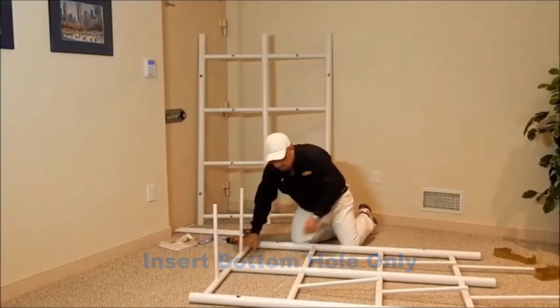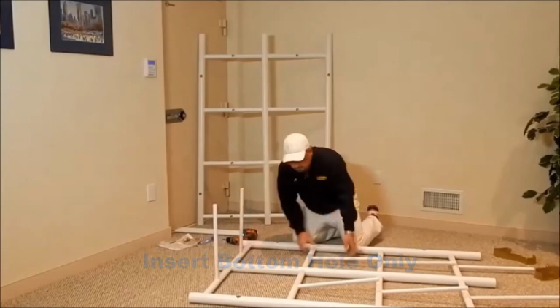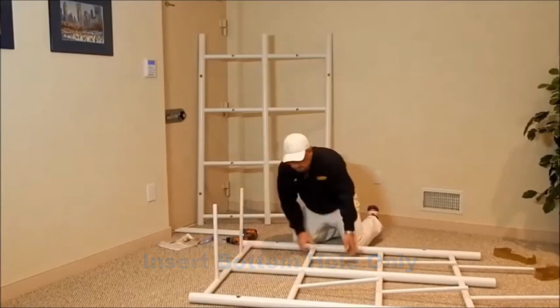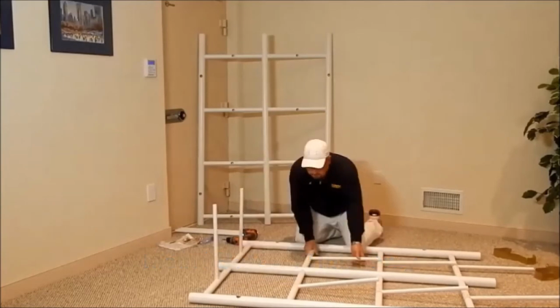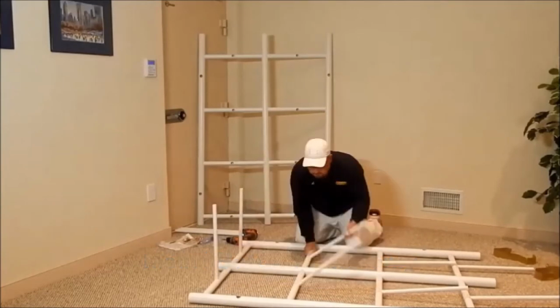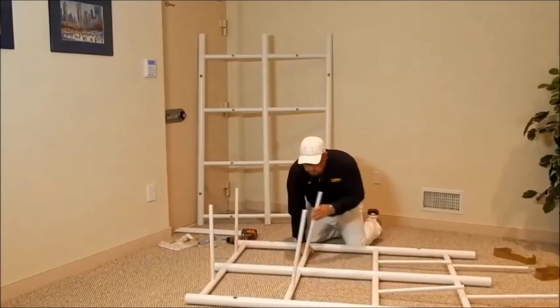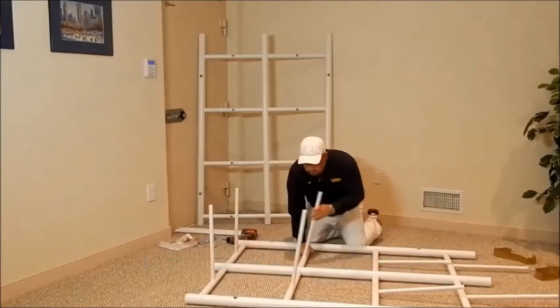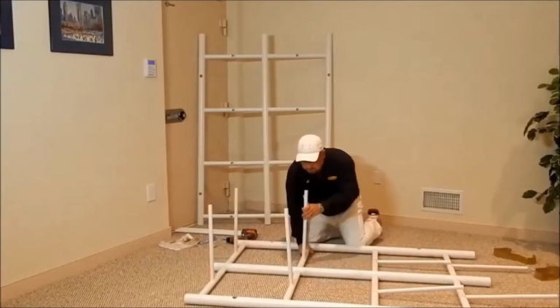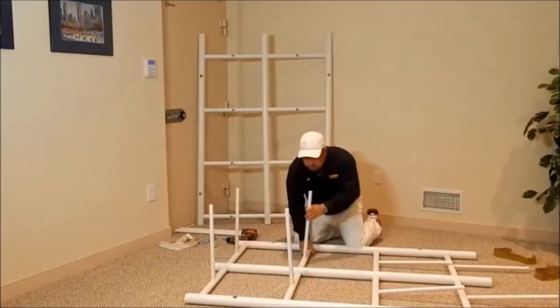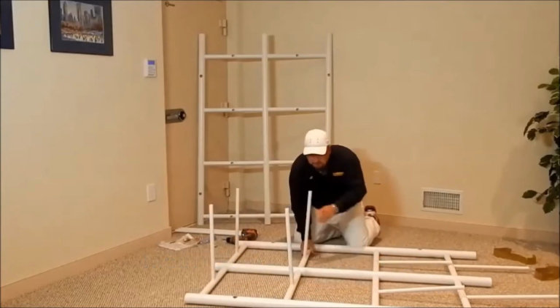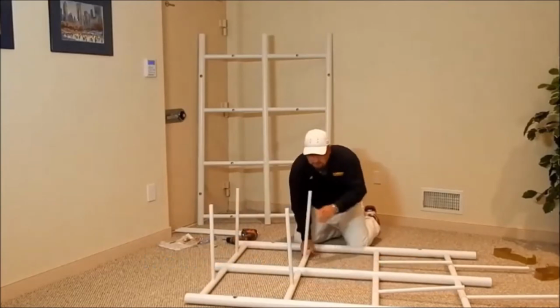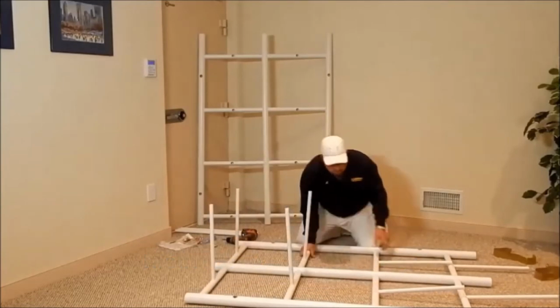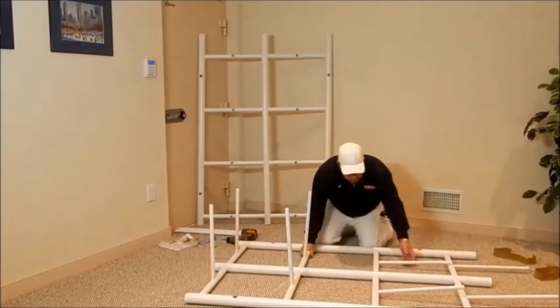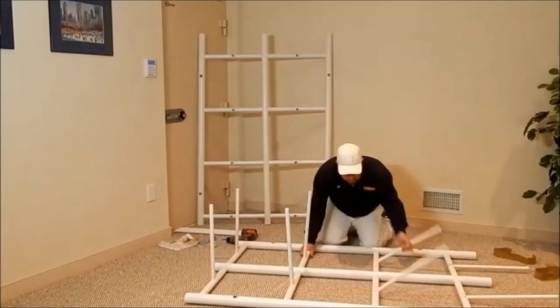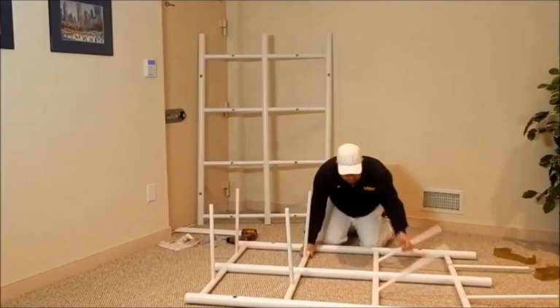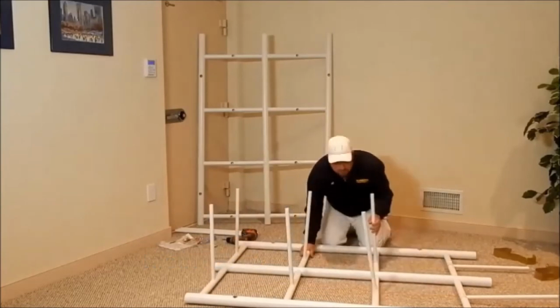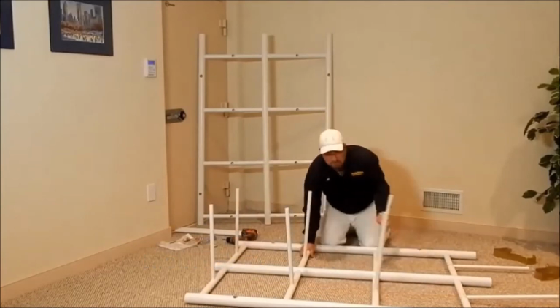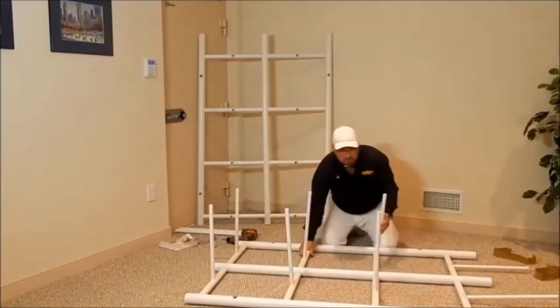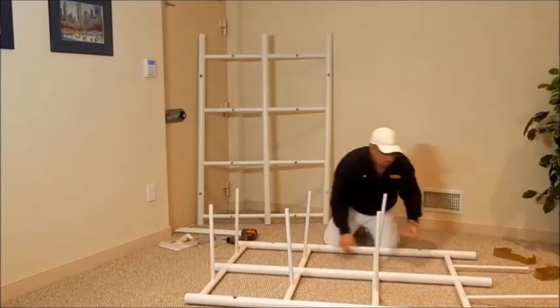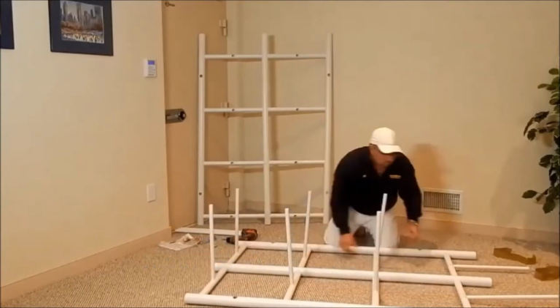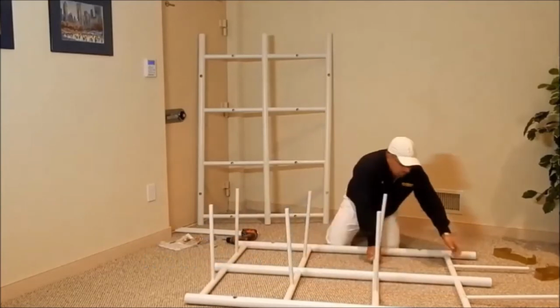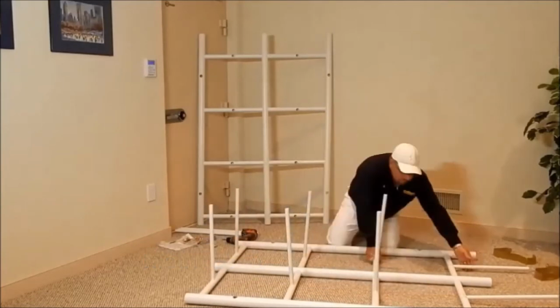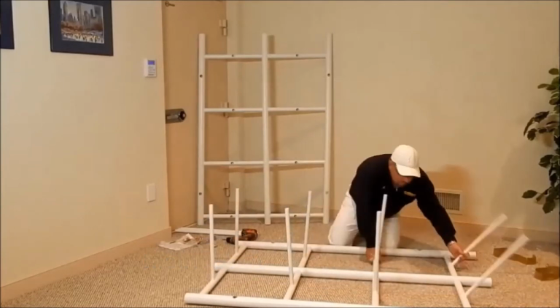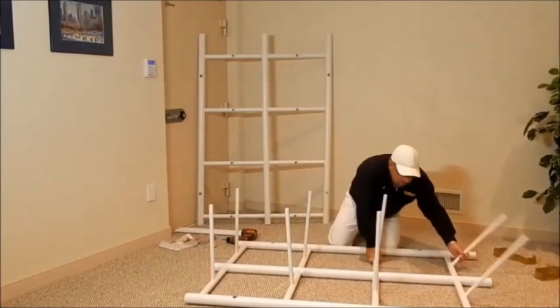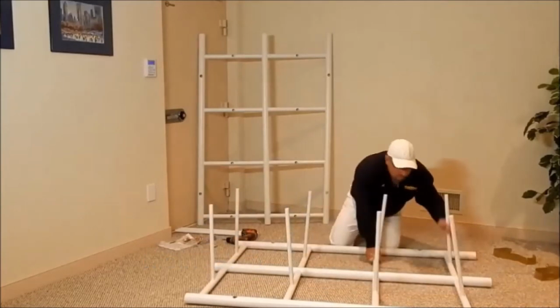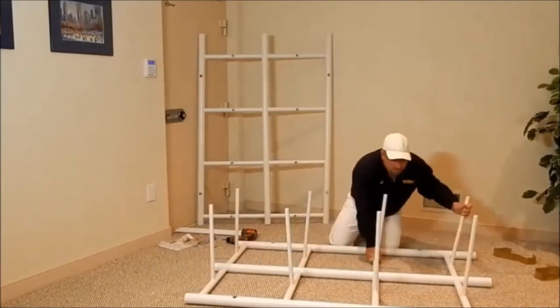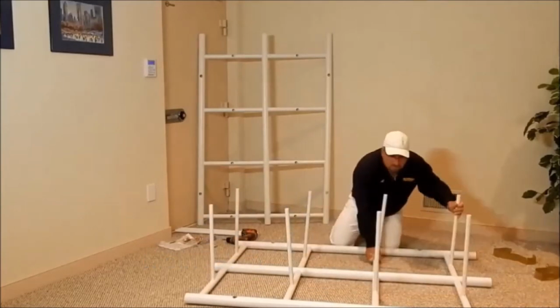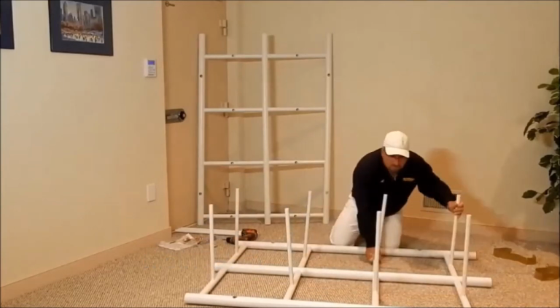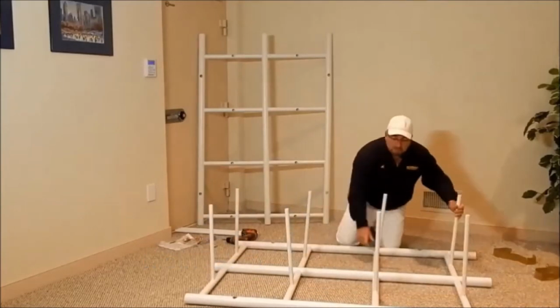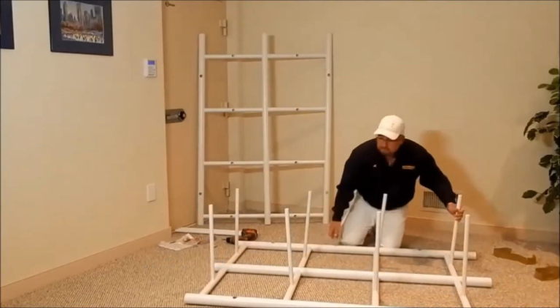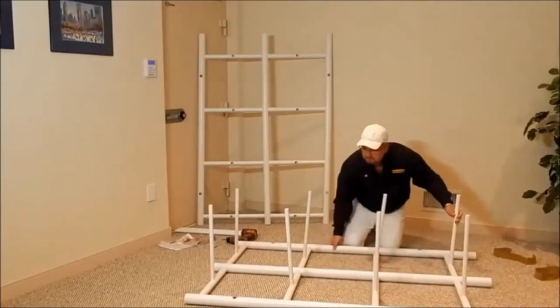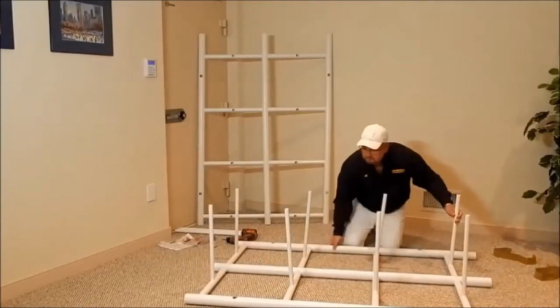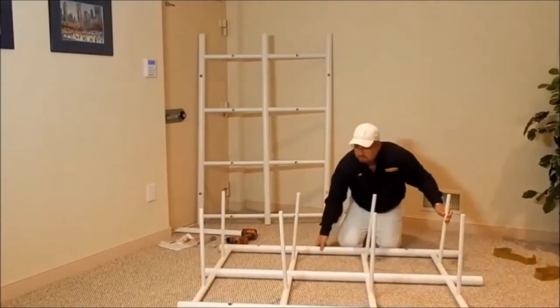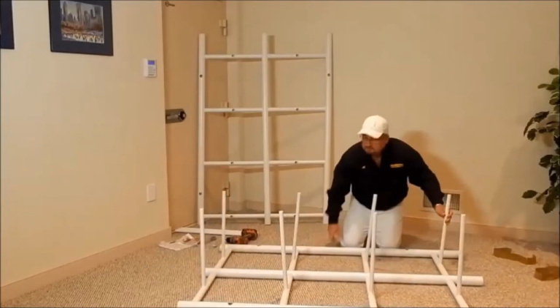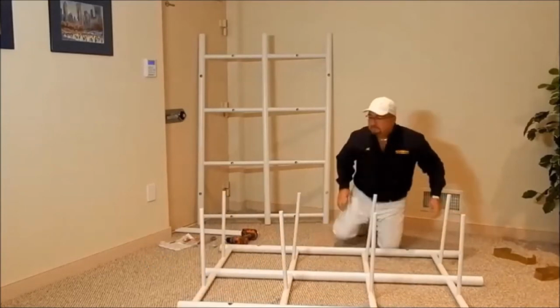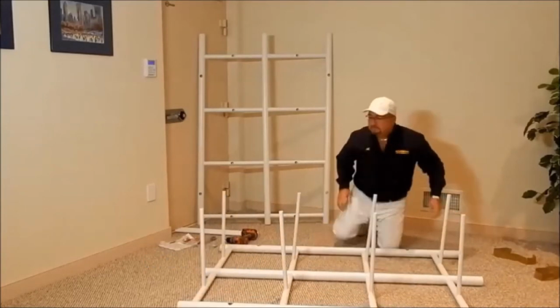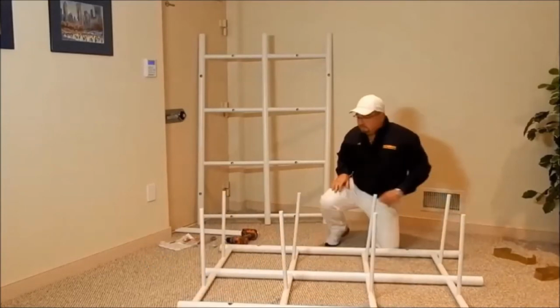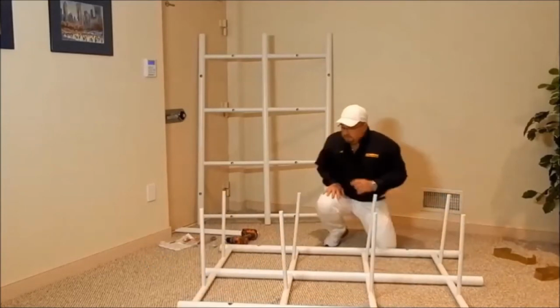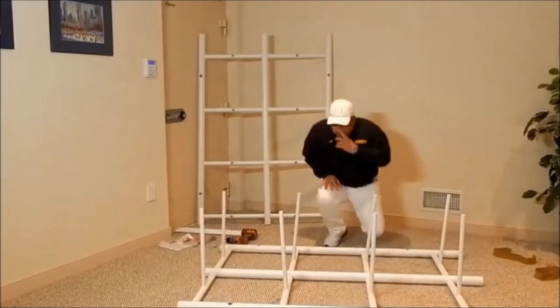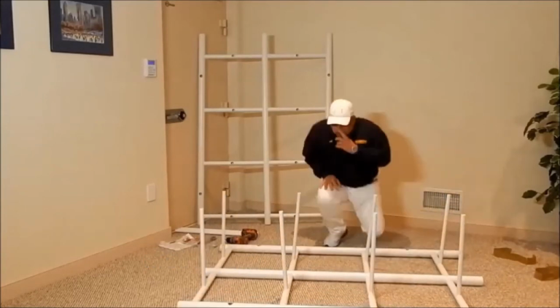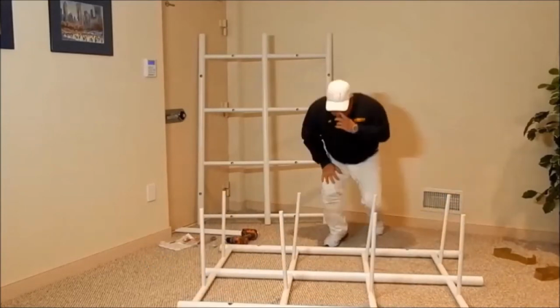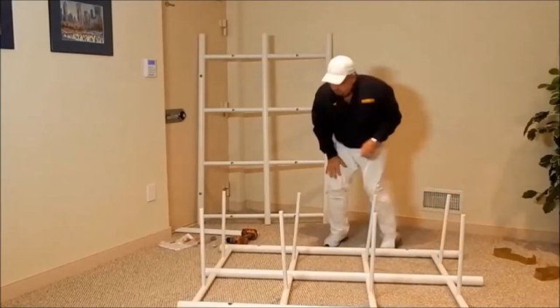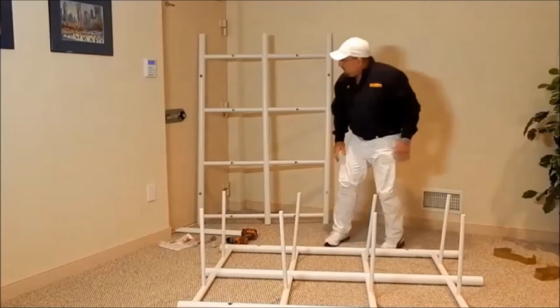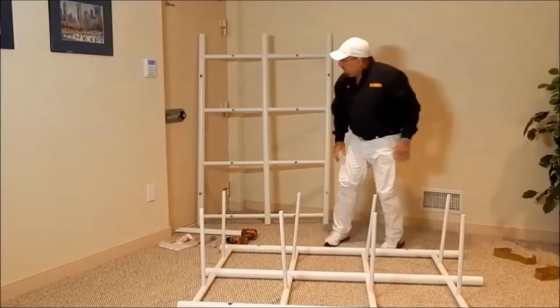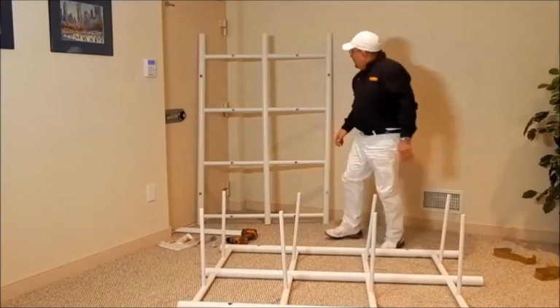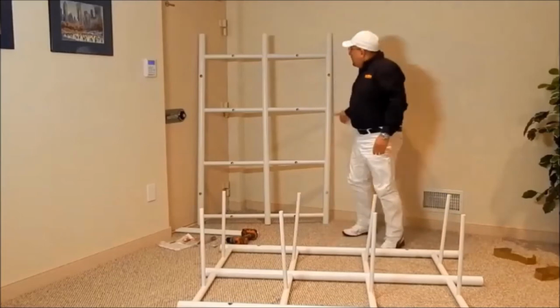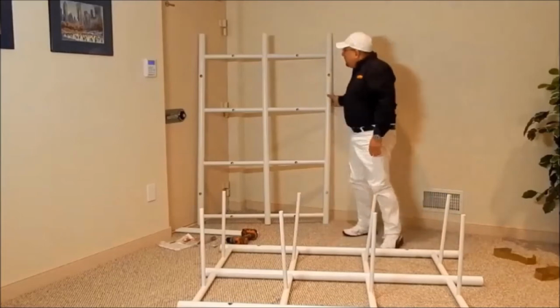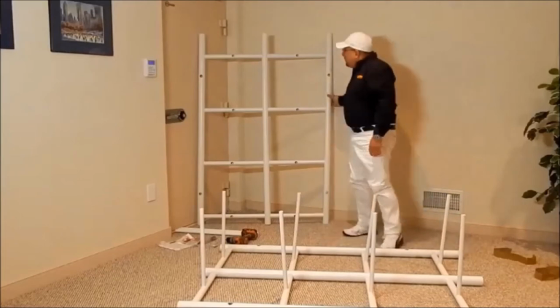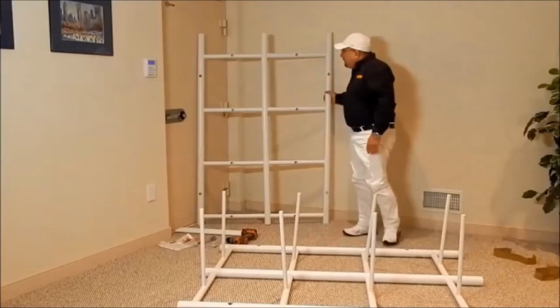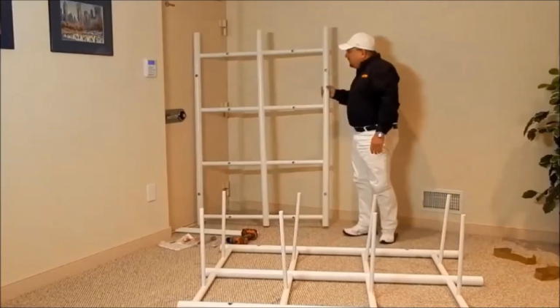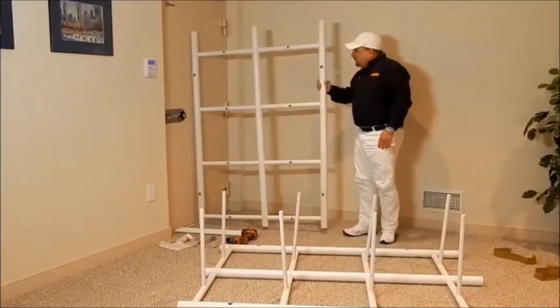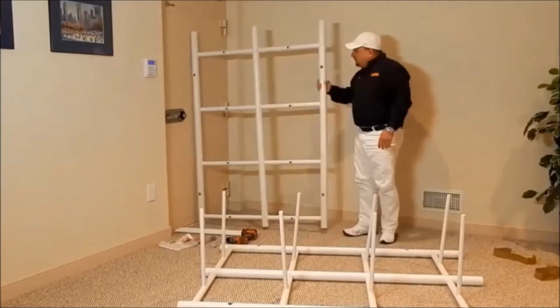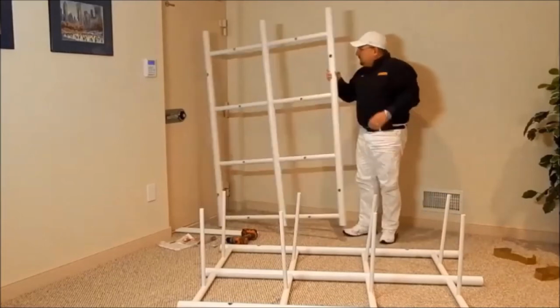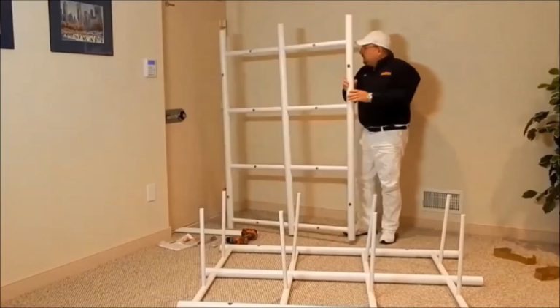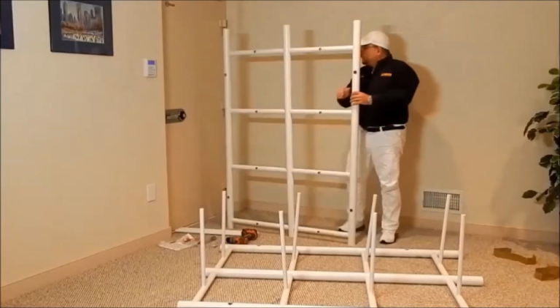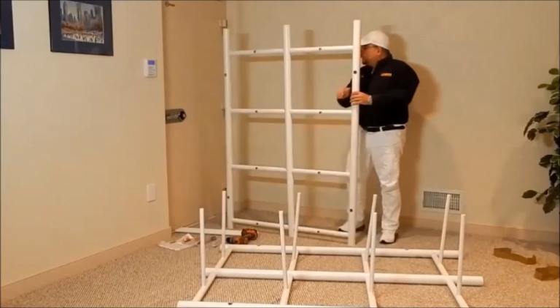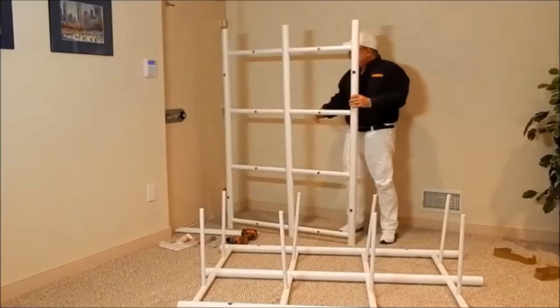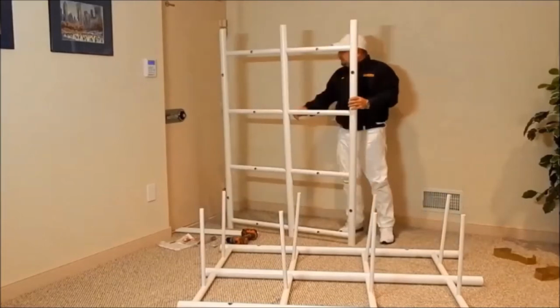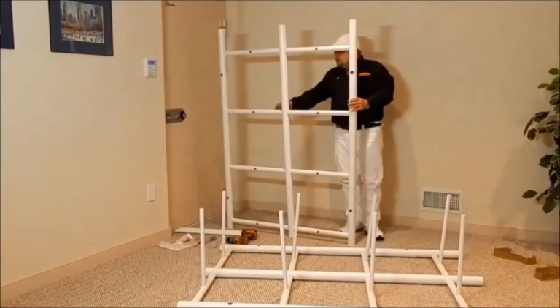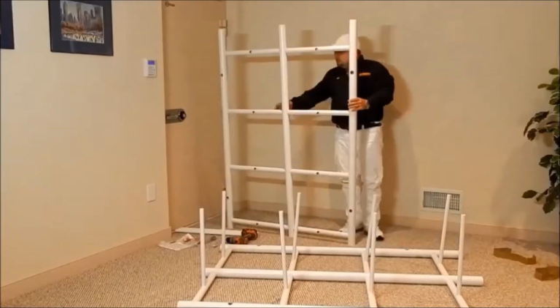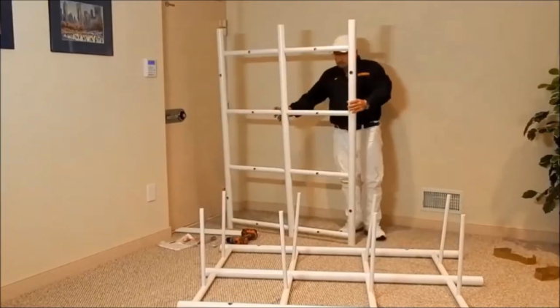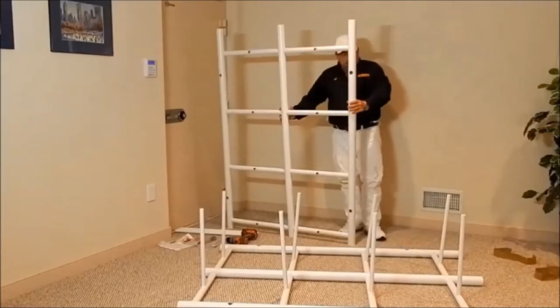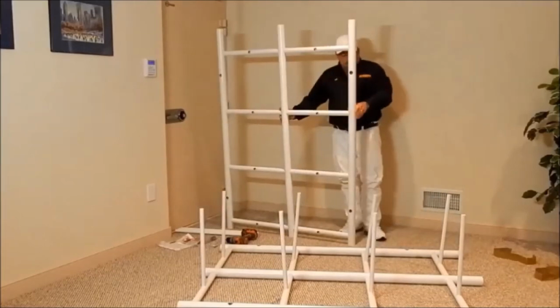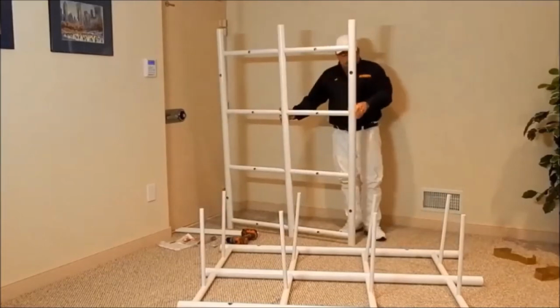Next, stand up all the horizontal slide rails and we will attach the rear grid to the front grid.